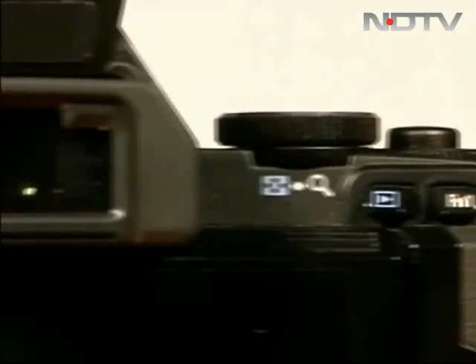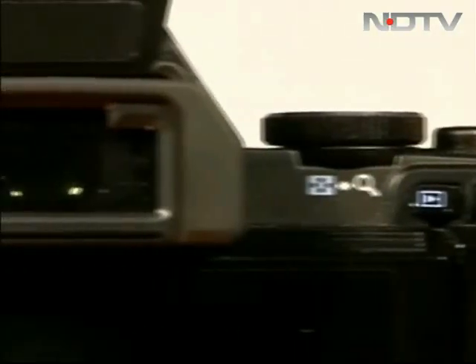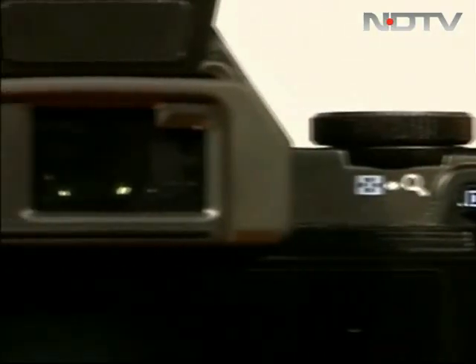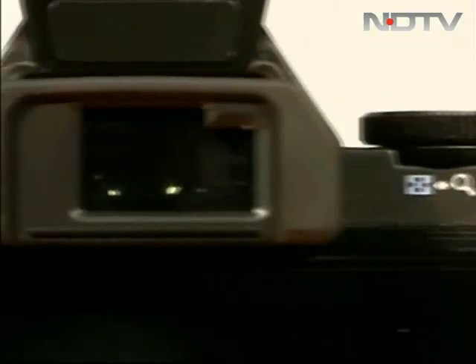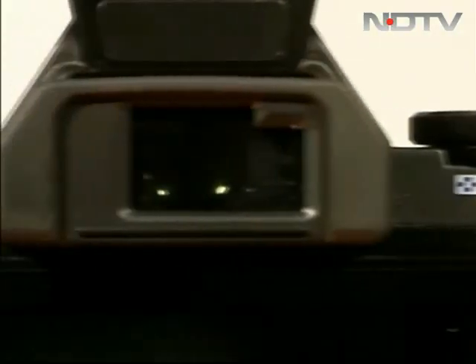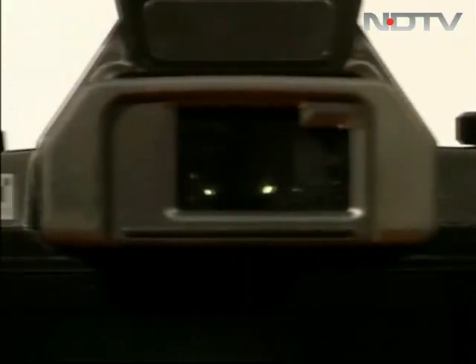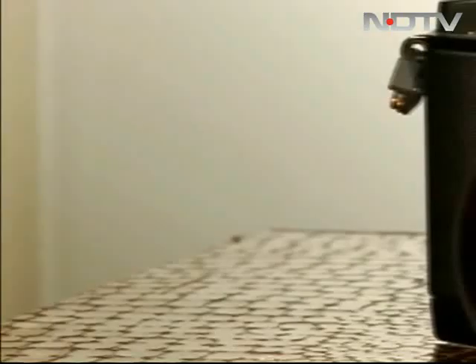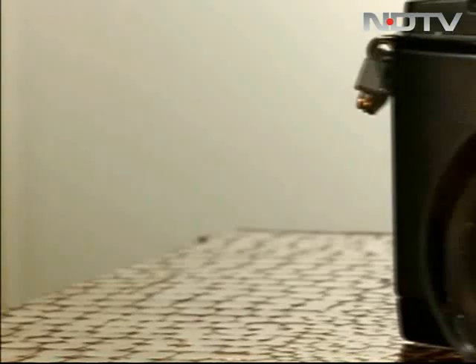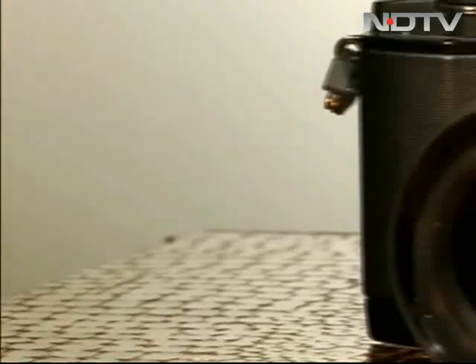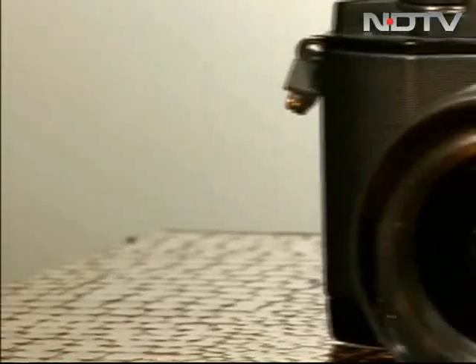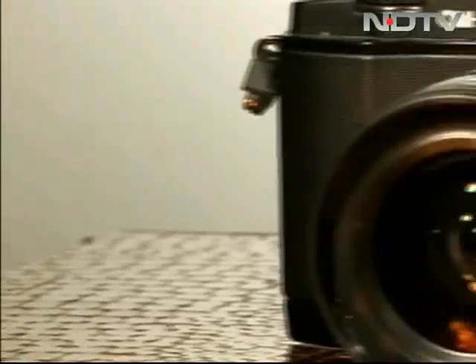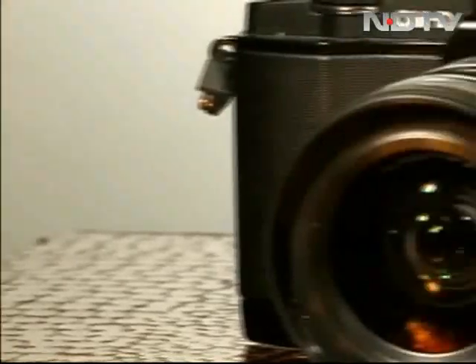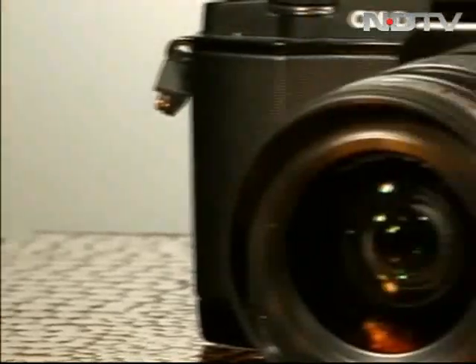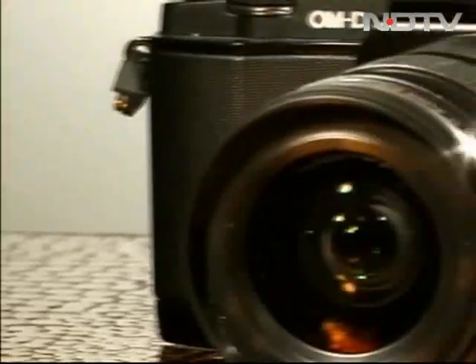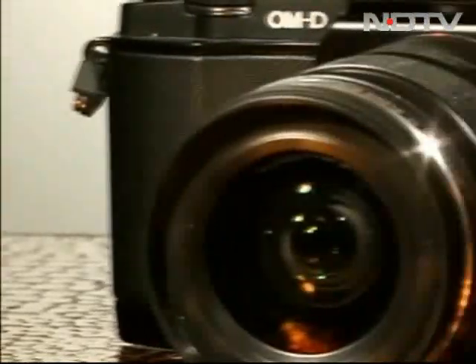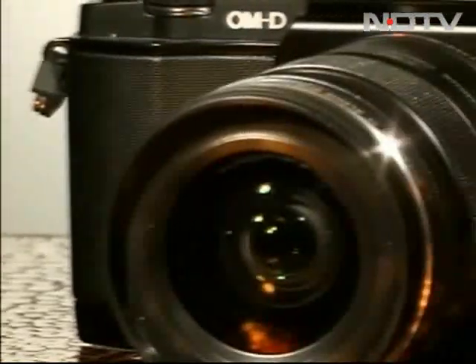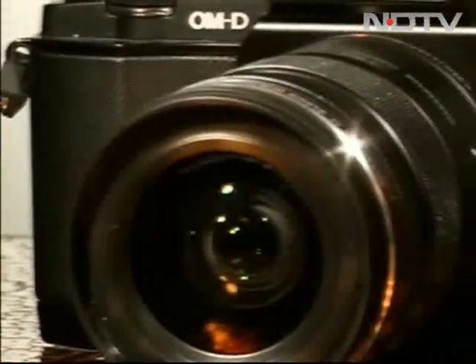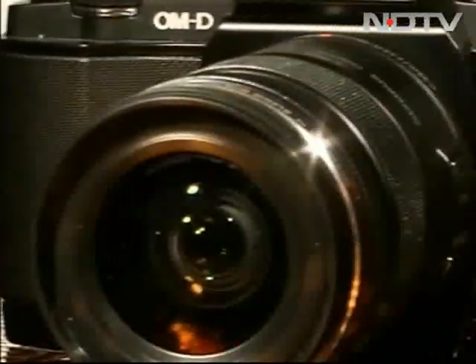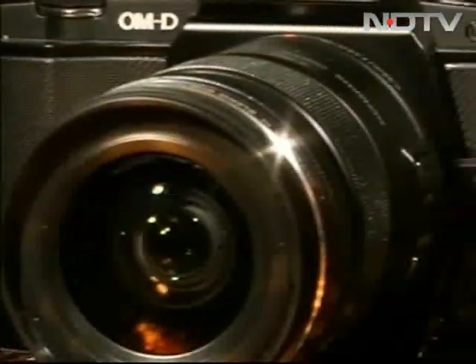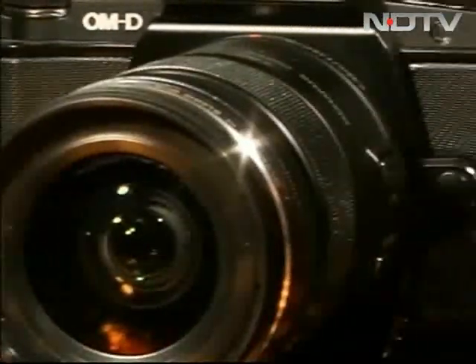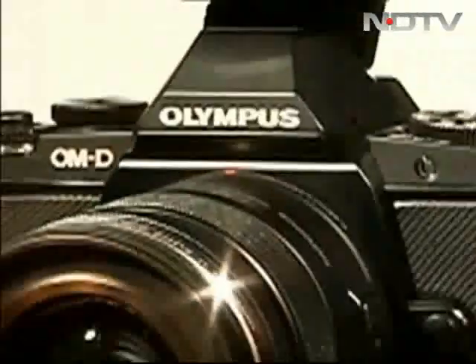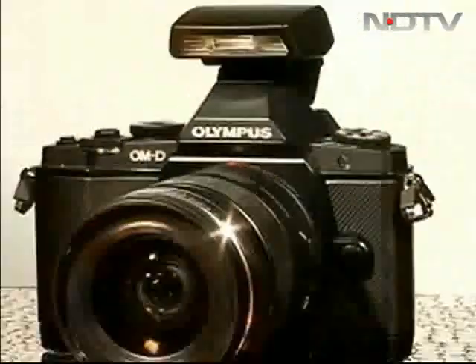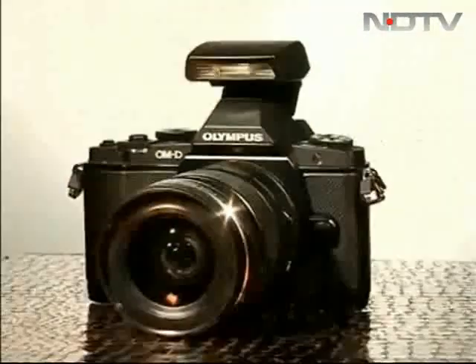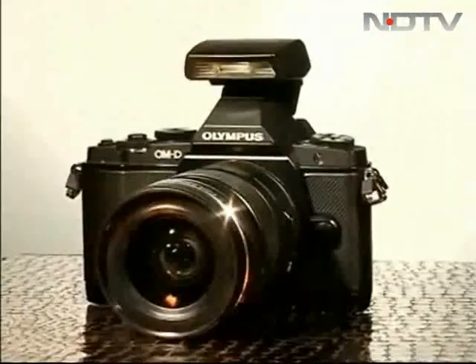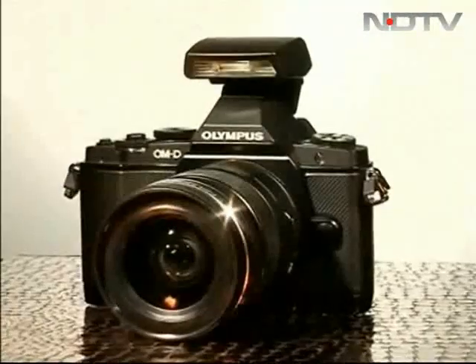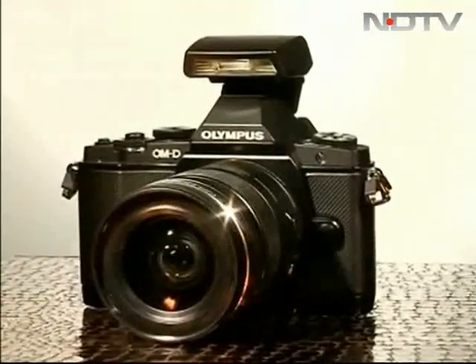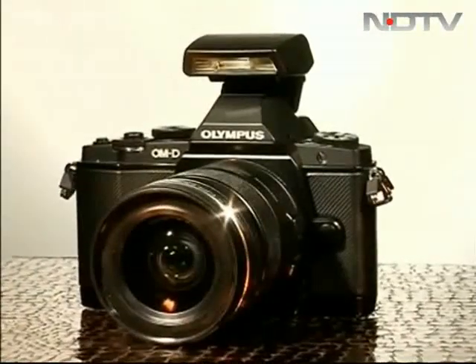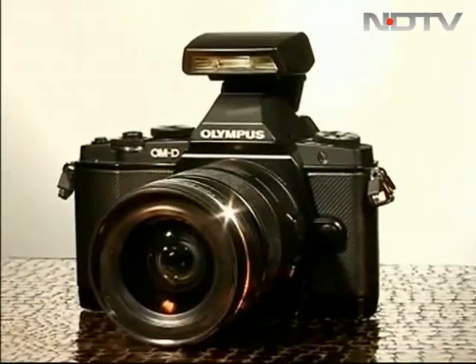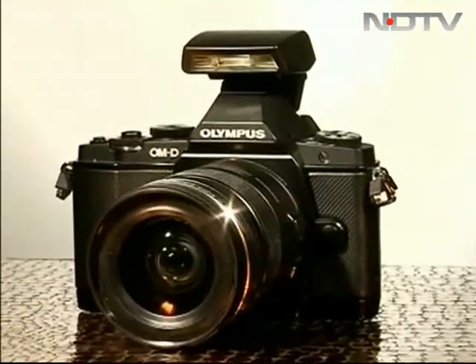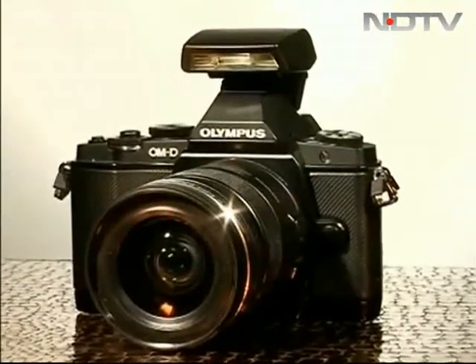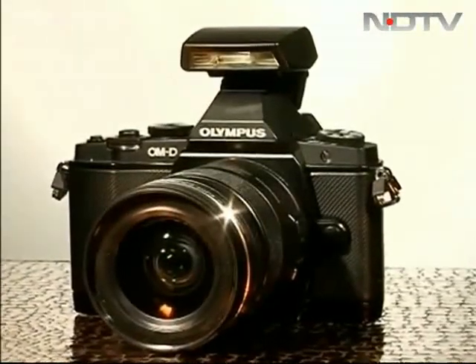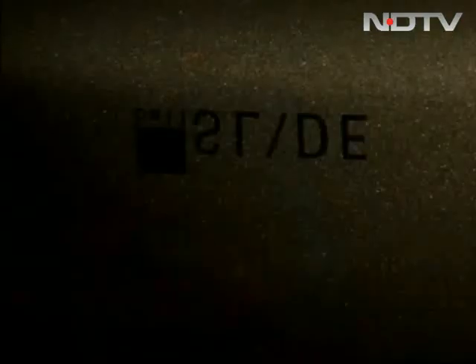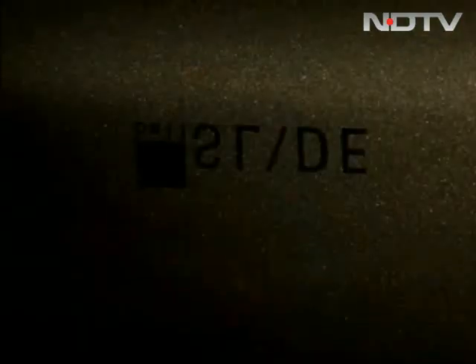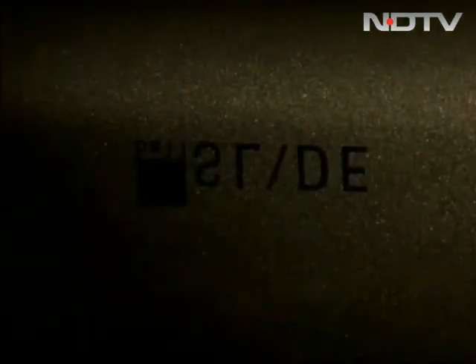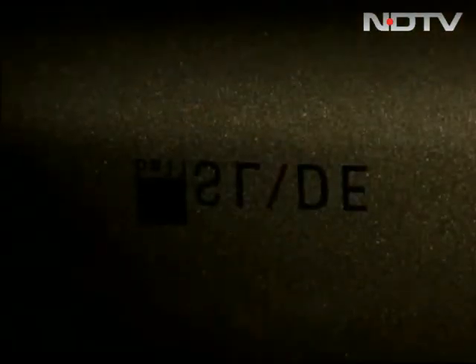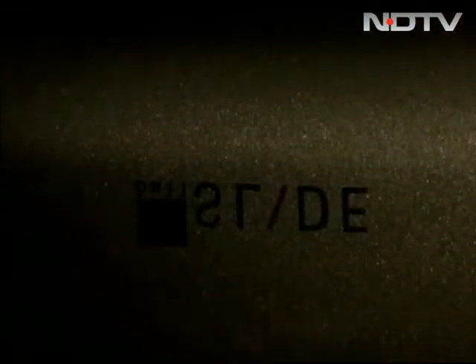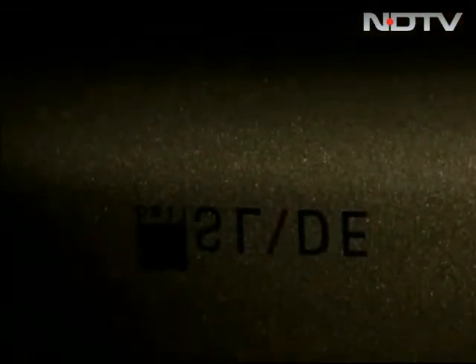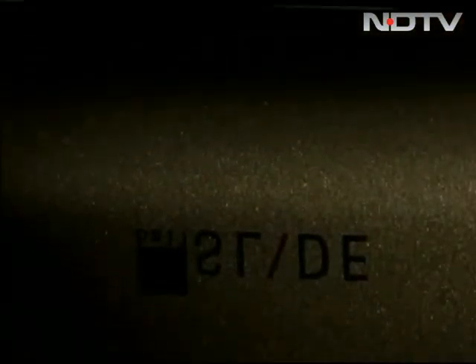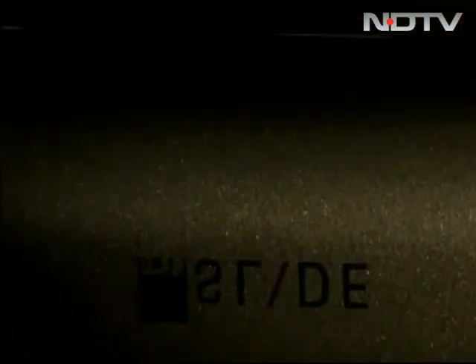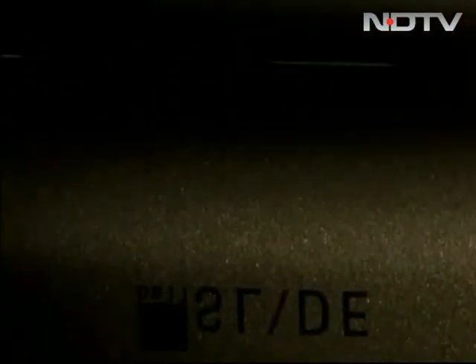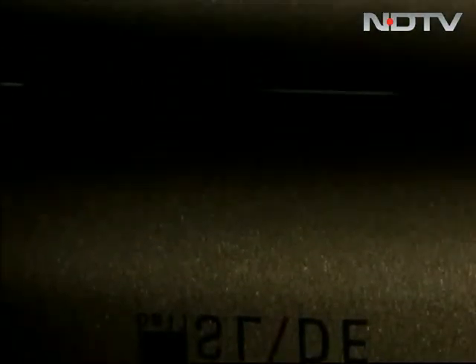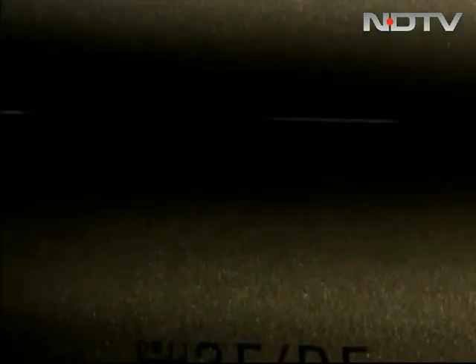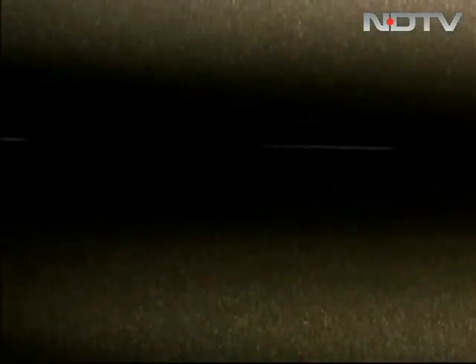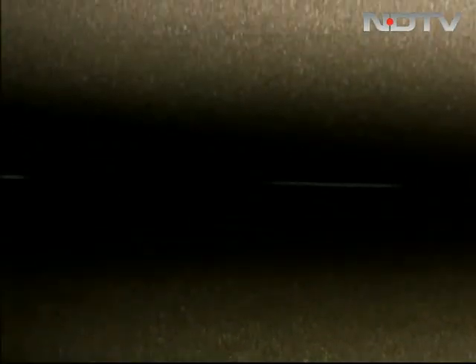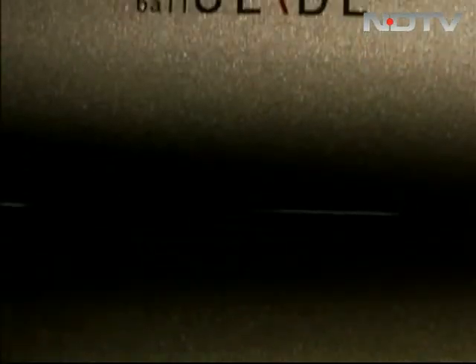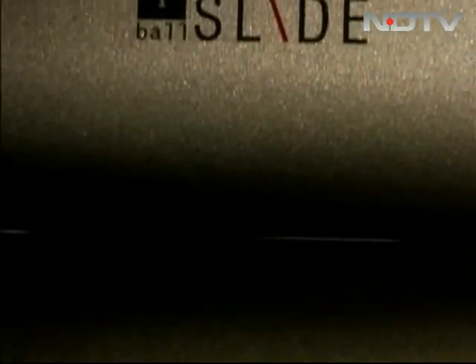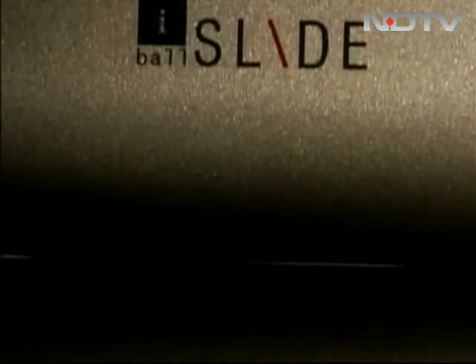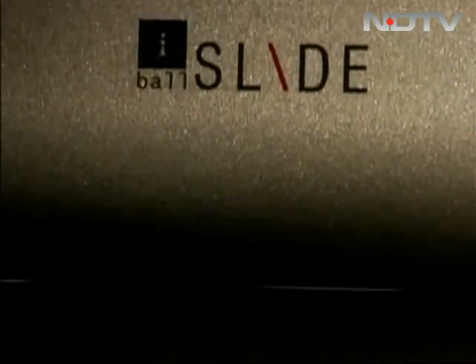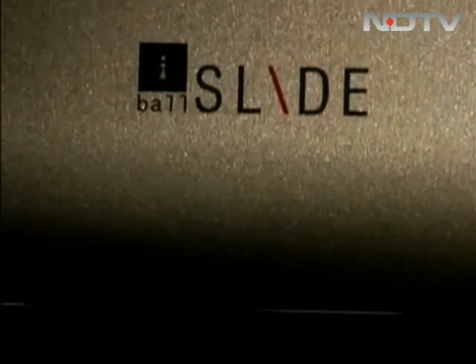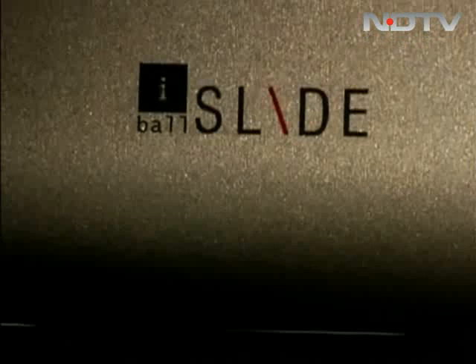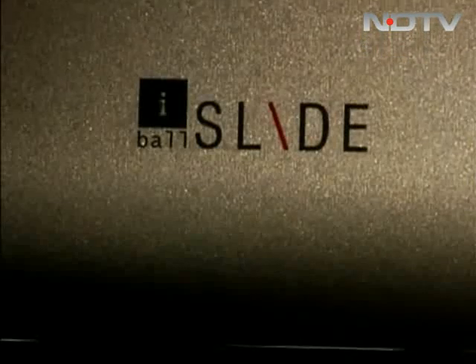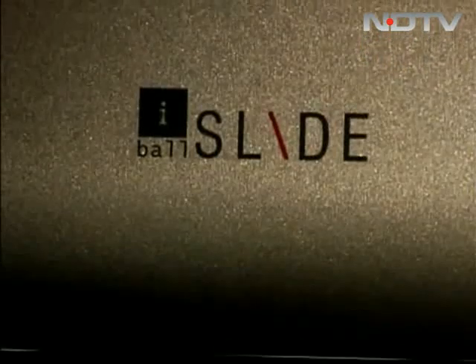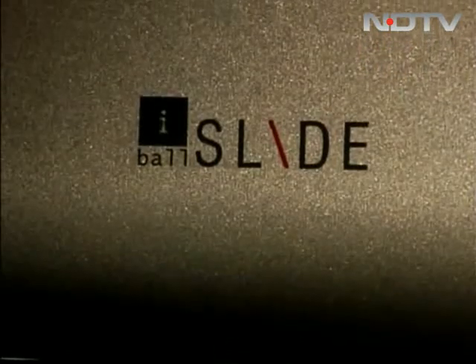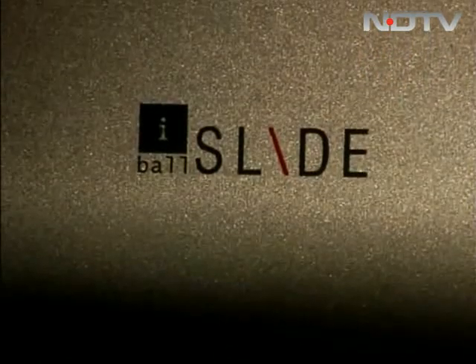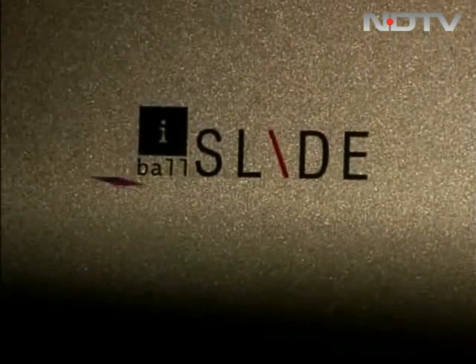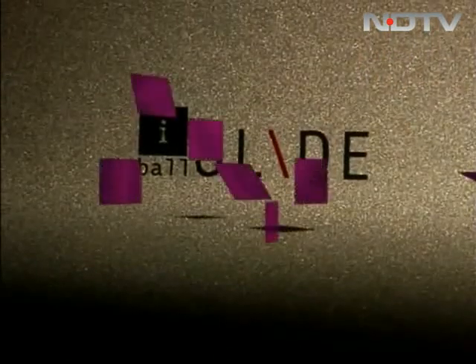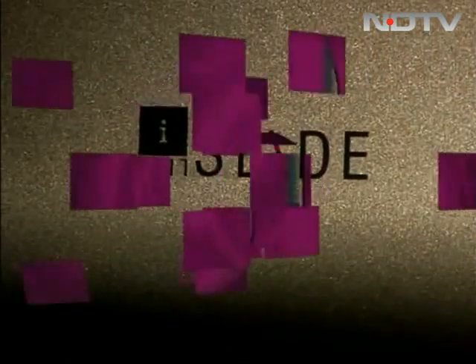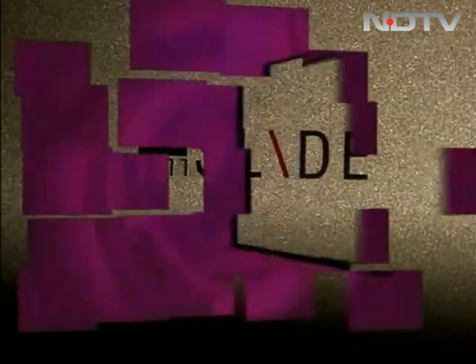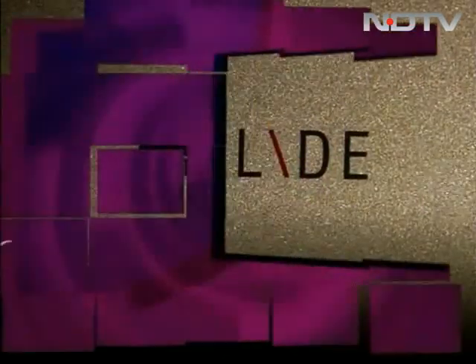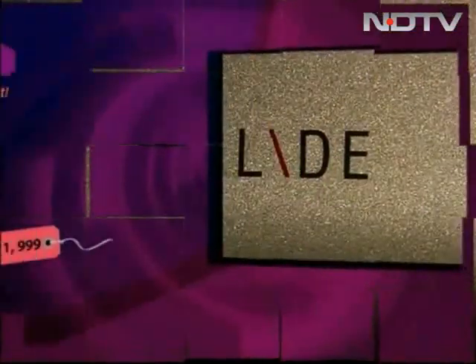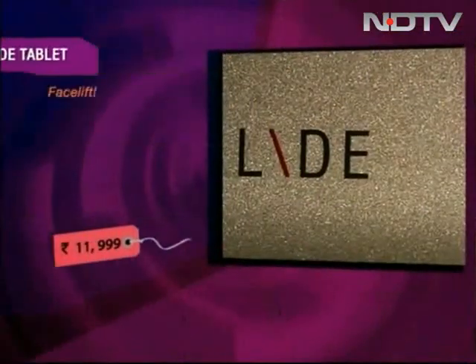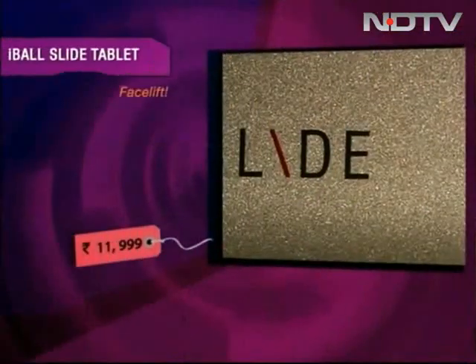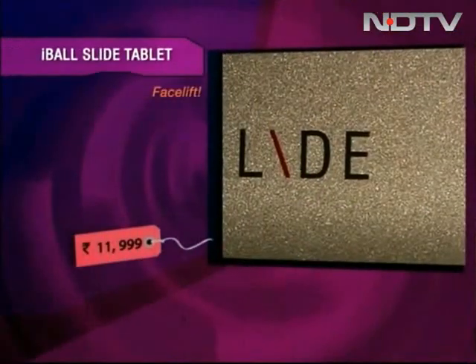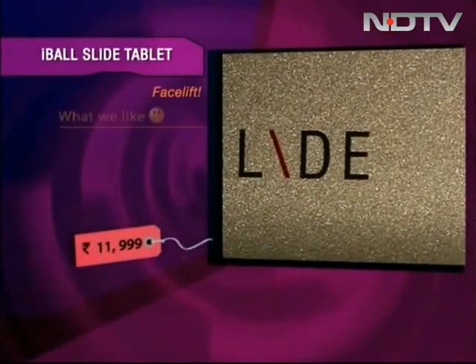The cost of the Olympus camera has dampened my spirits. Now let's see if the Eyeball Slide can uplift it with its facelift.